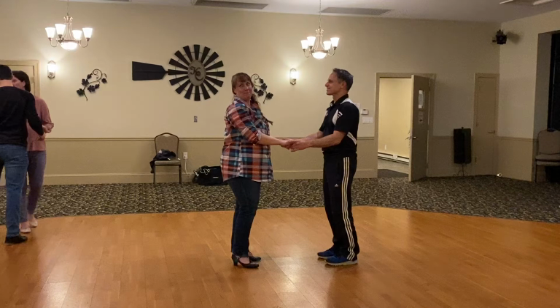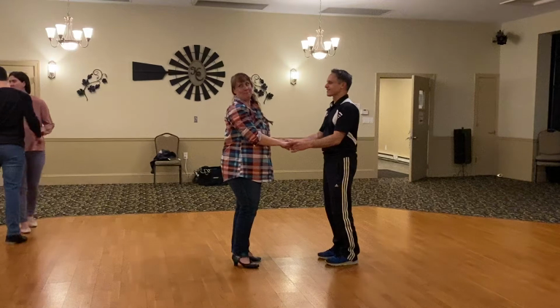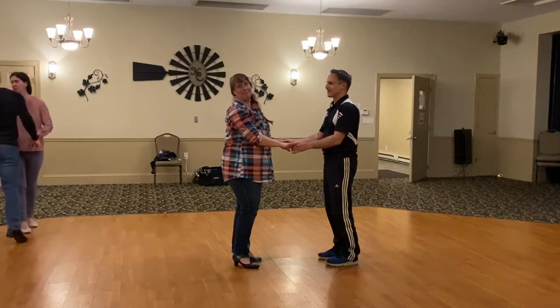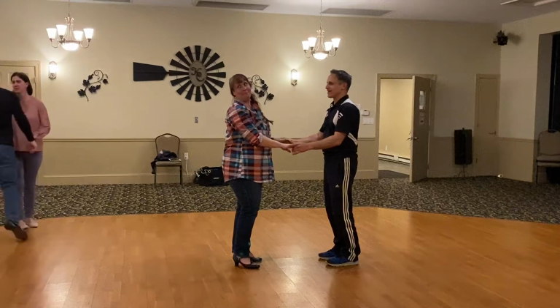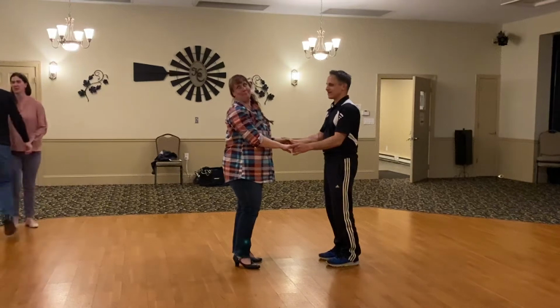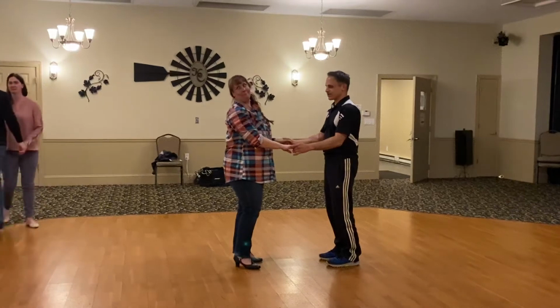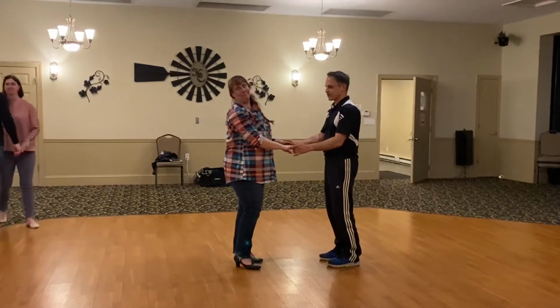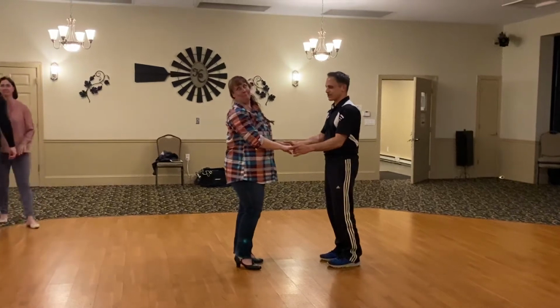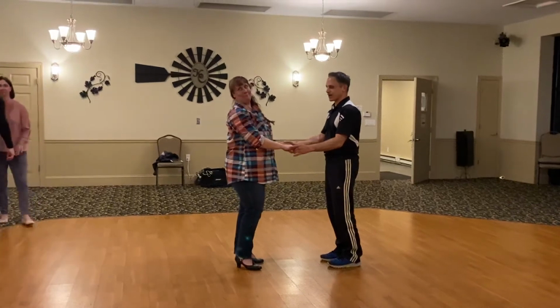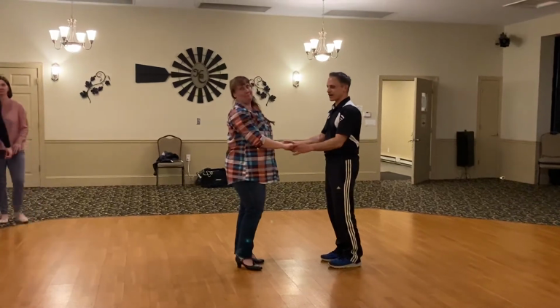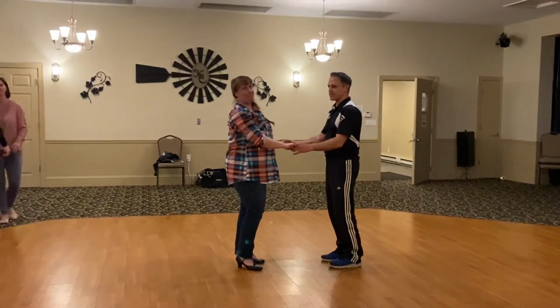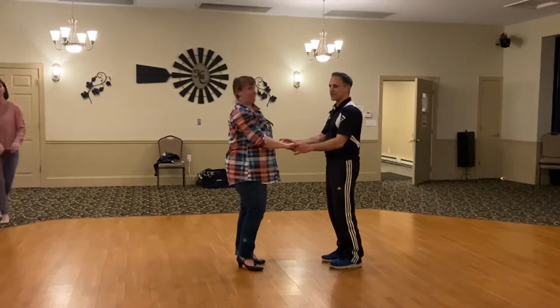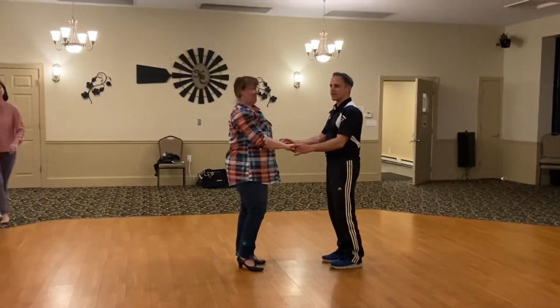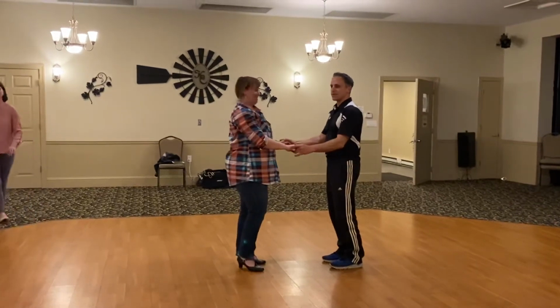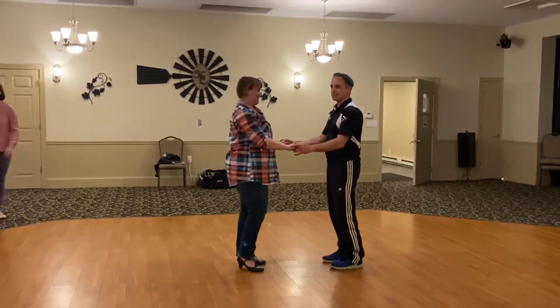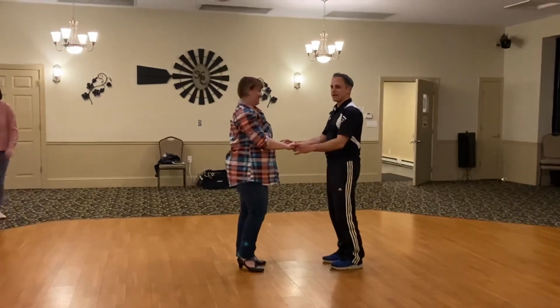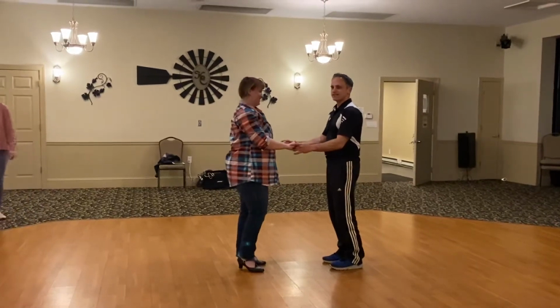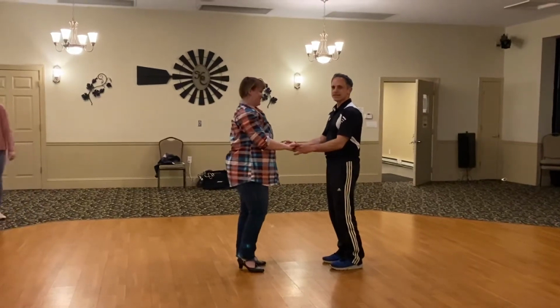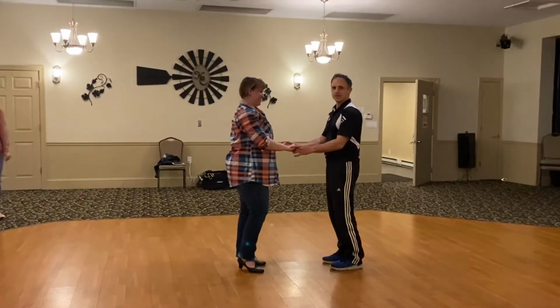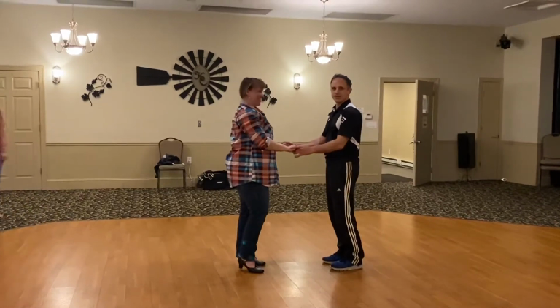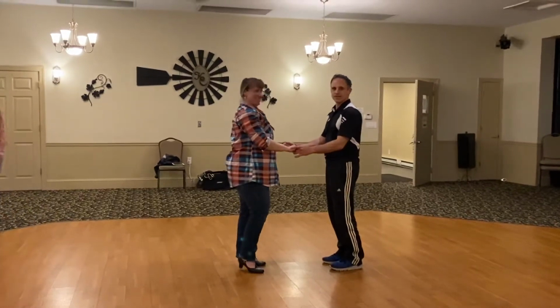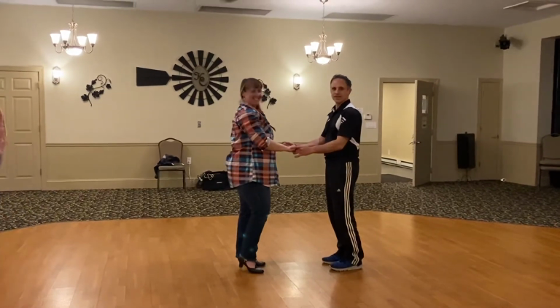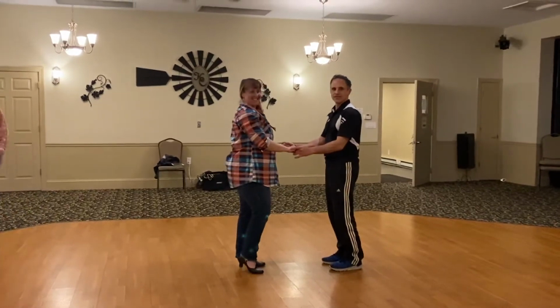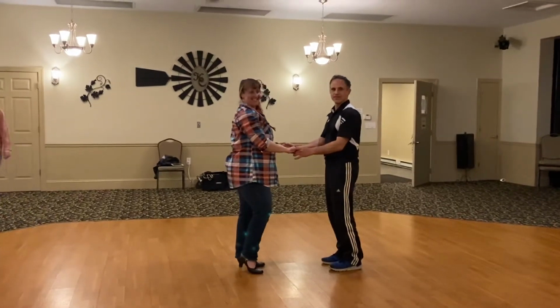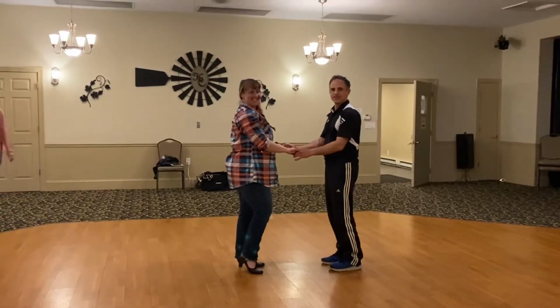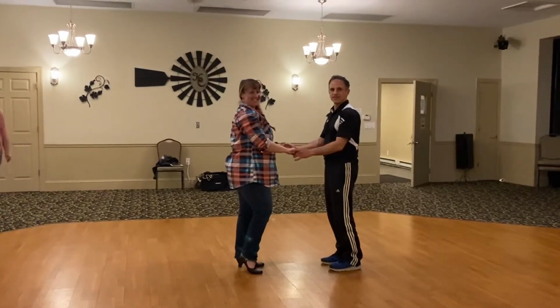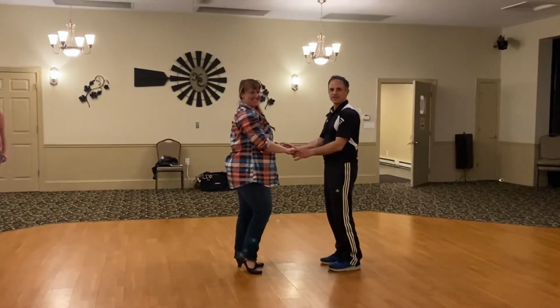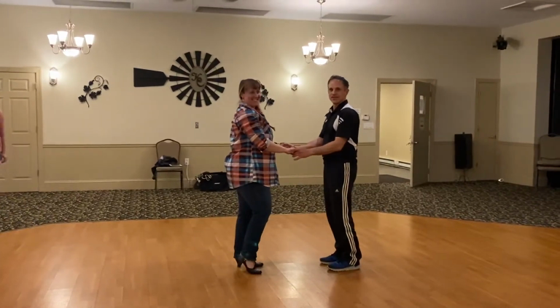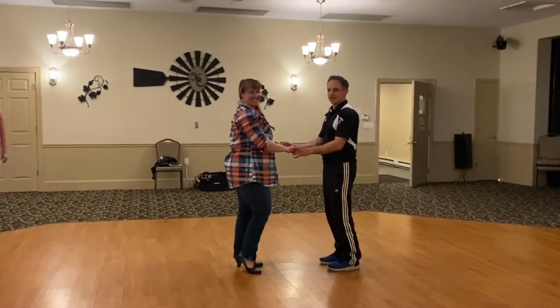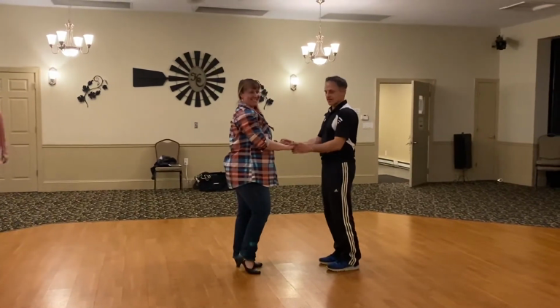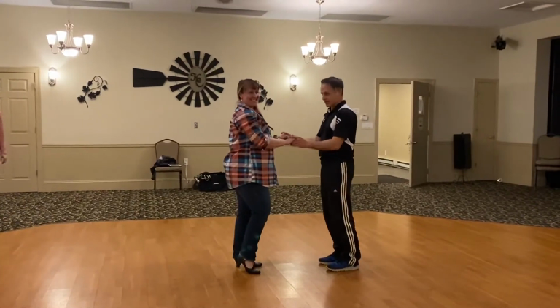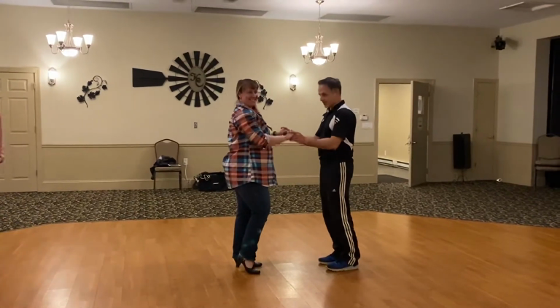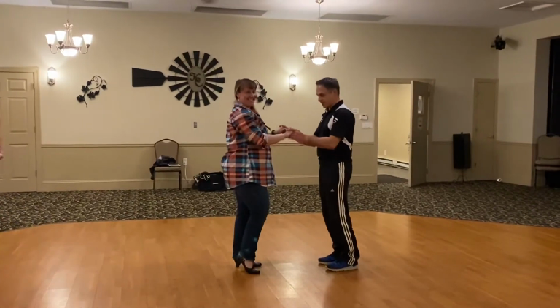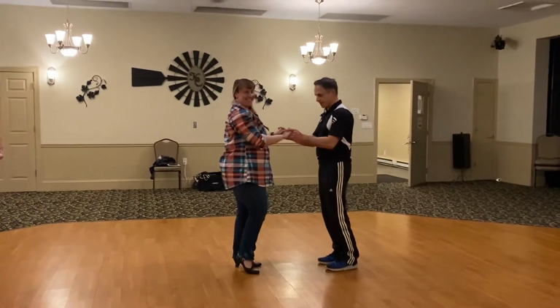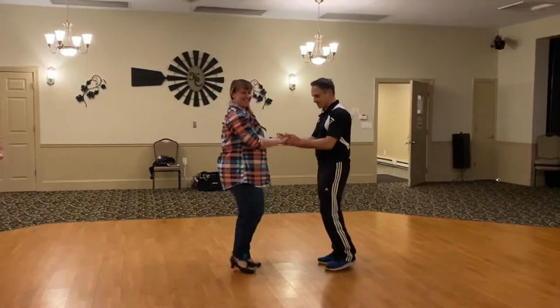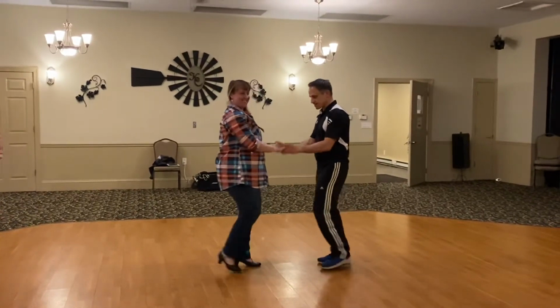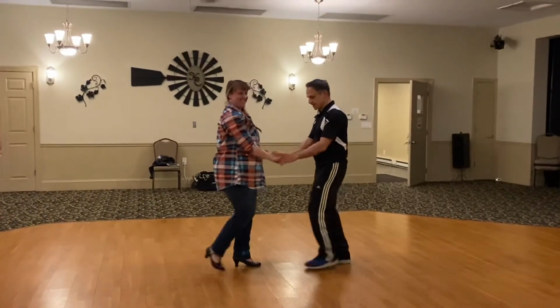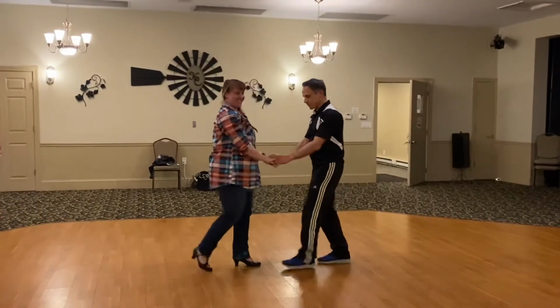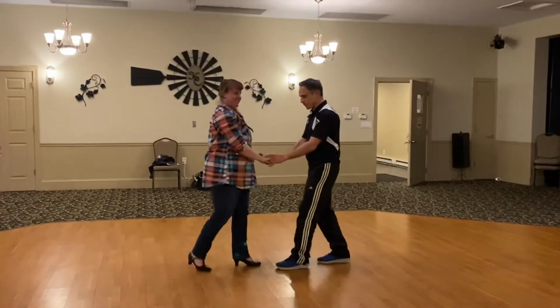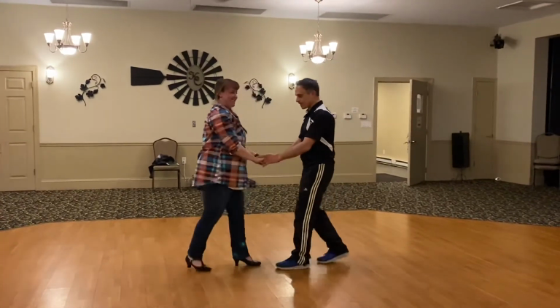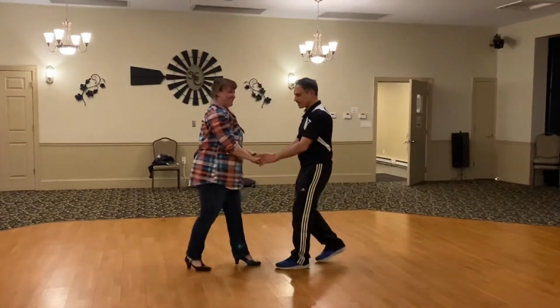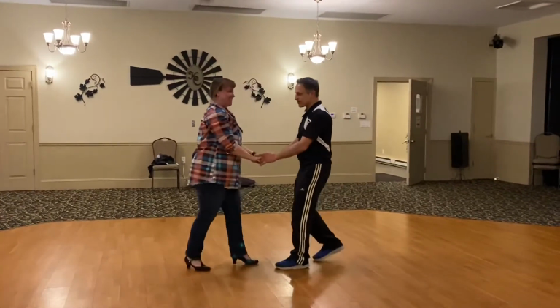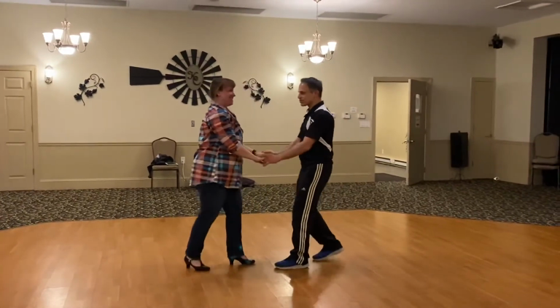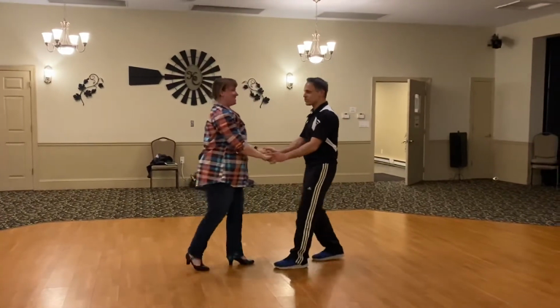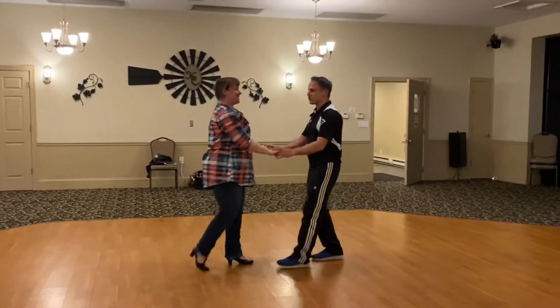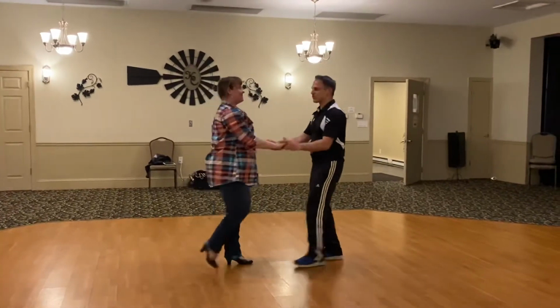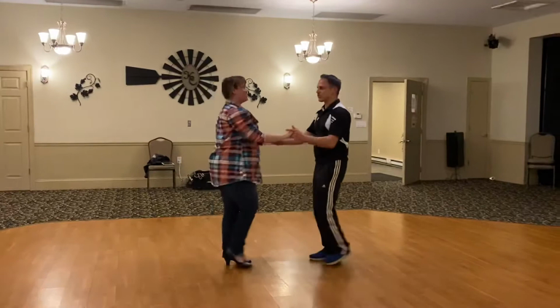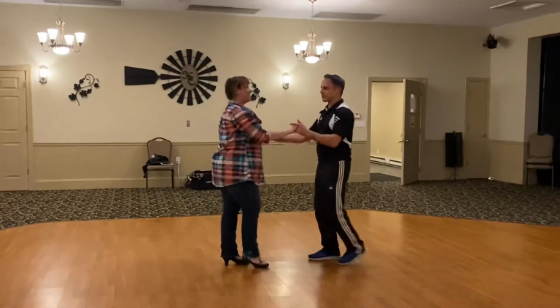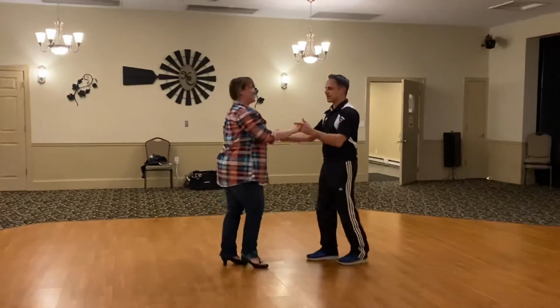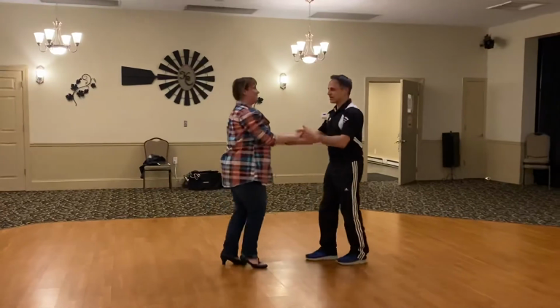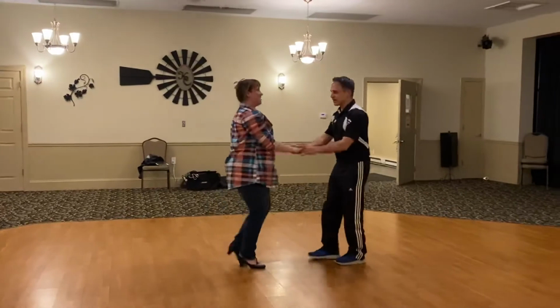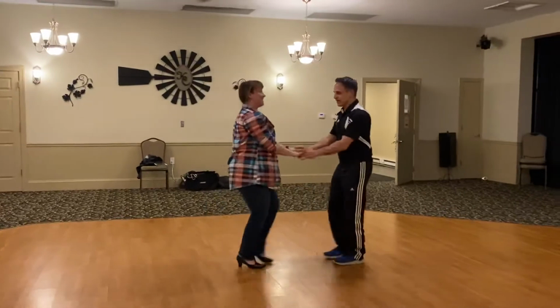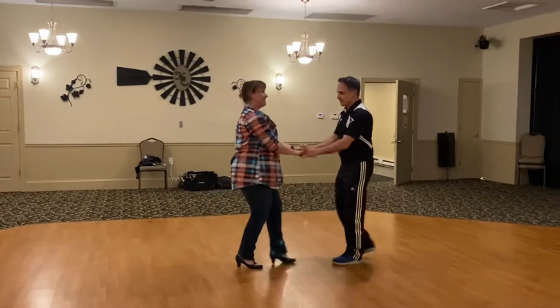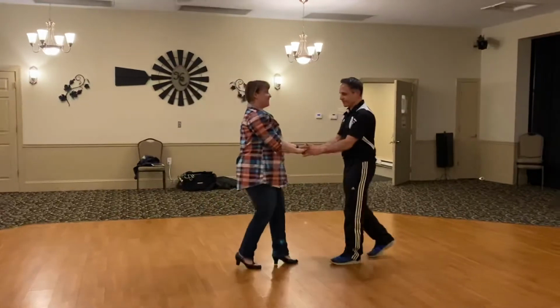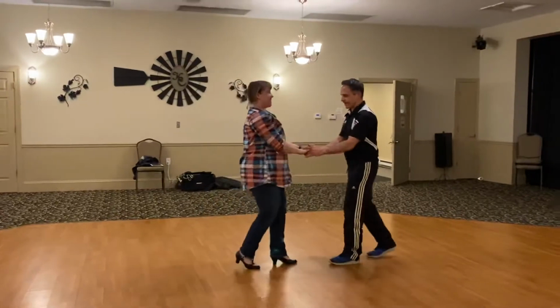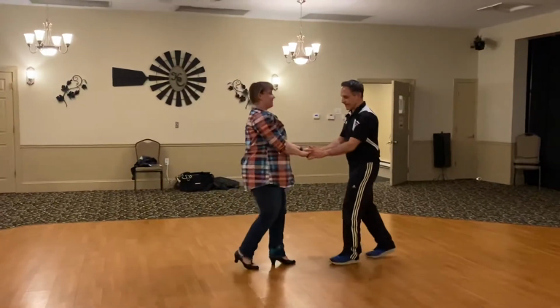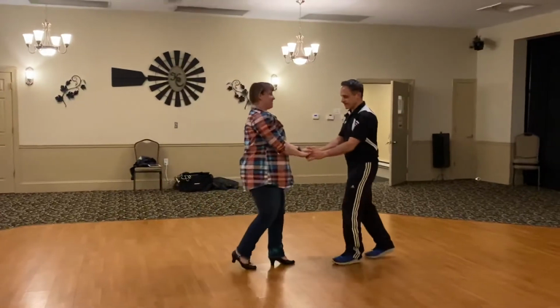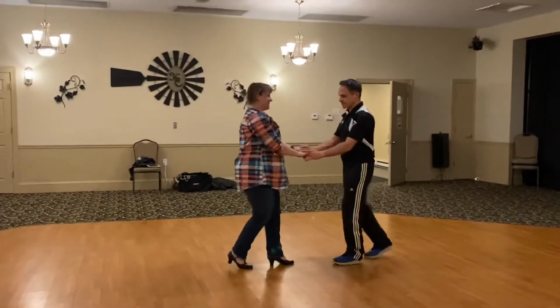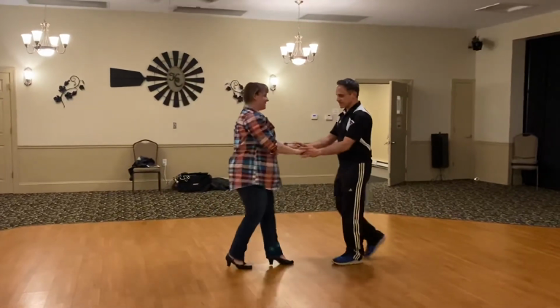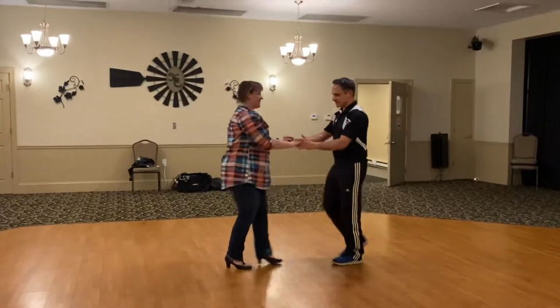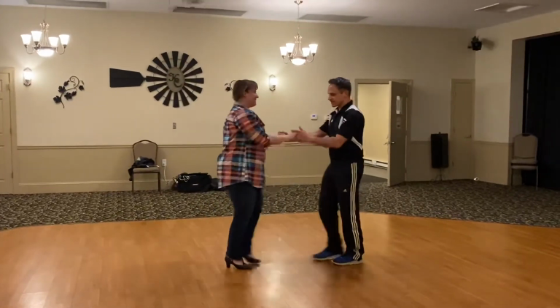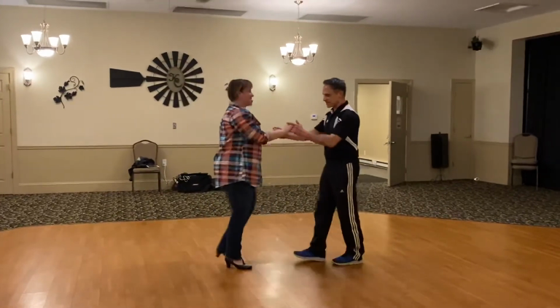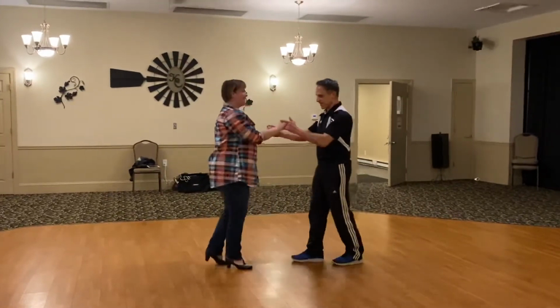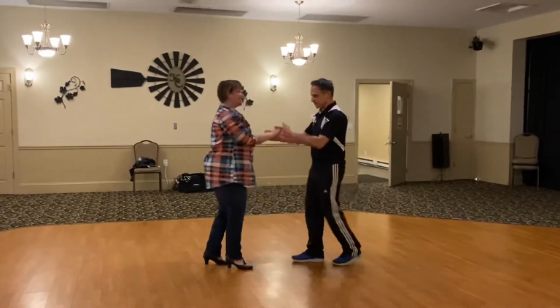All right, so here we are. Basic. You ready? Here we are. Basic. 1, 2, 3, 5, 6, 7.